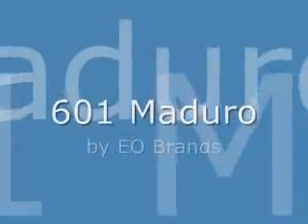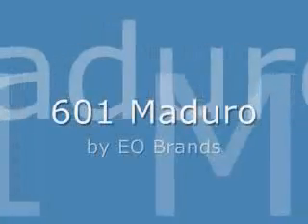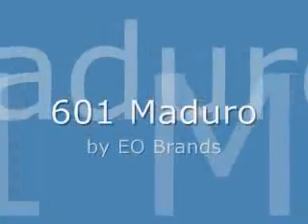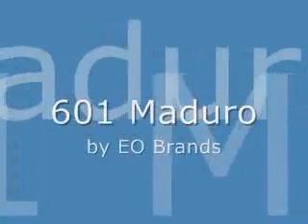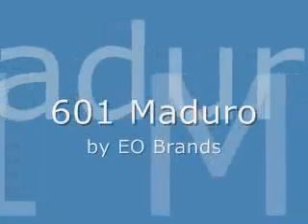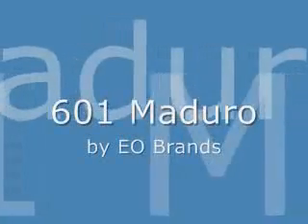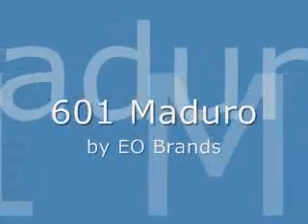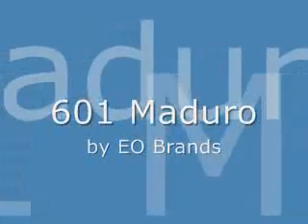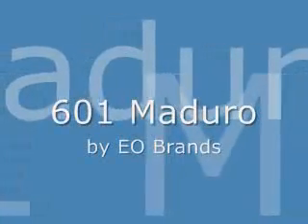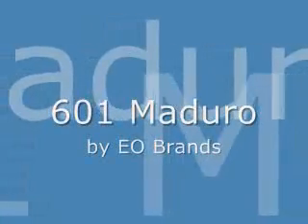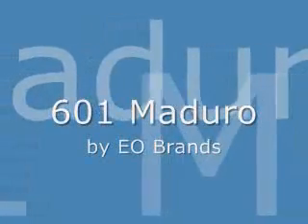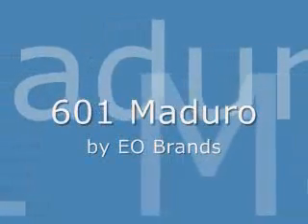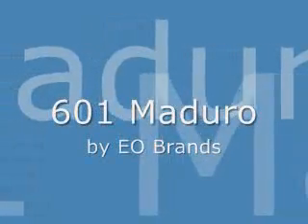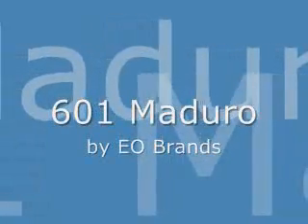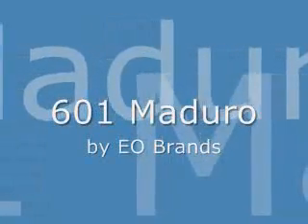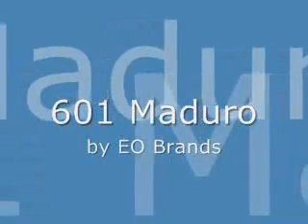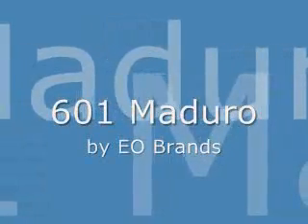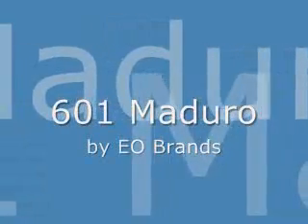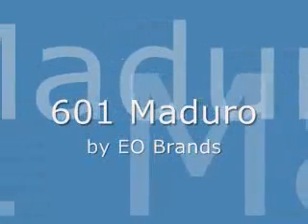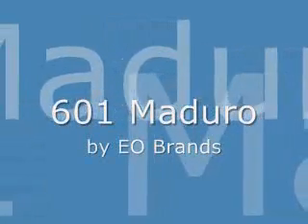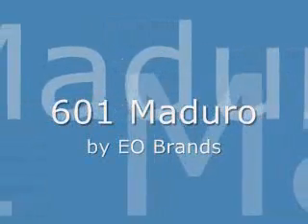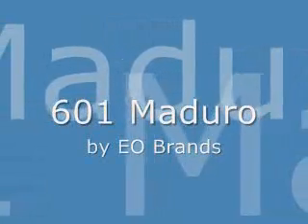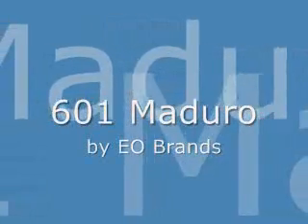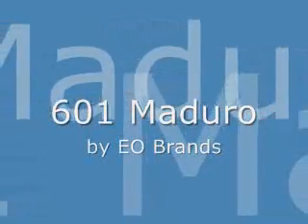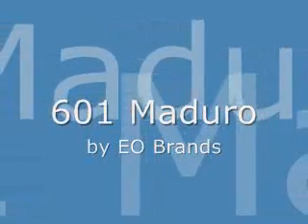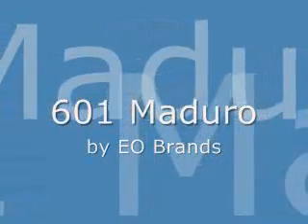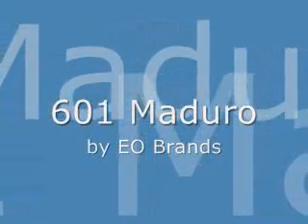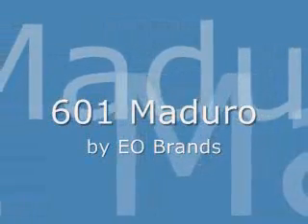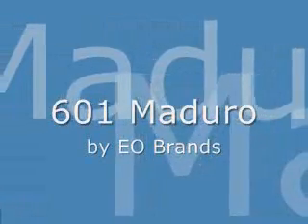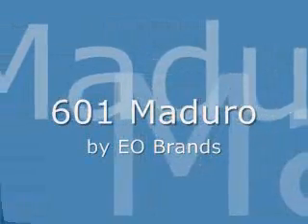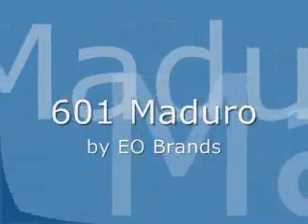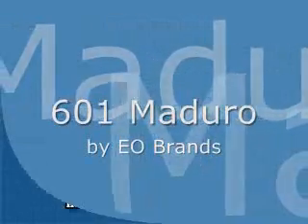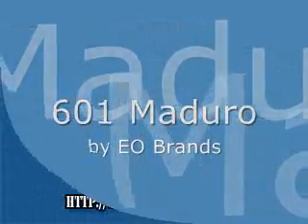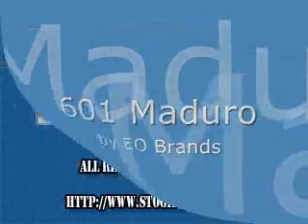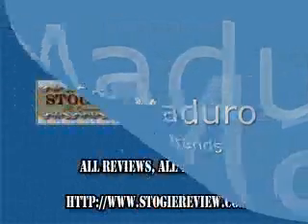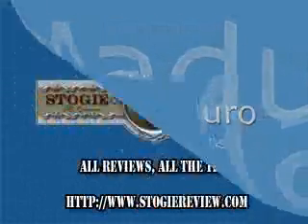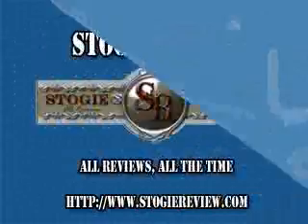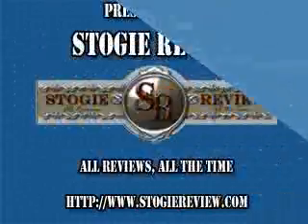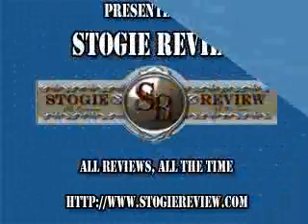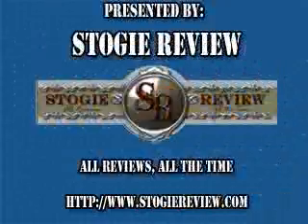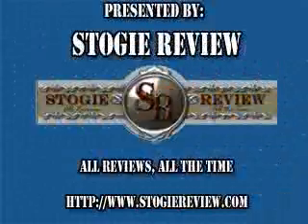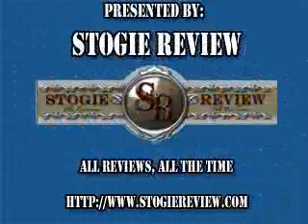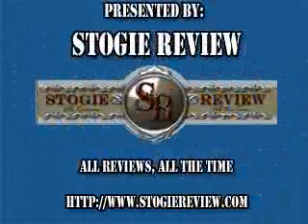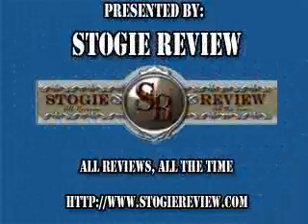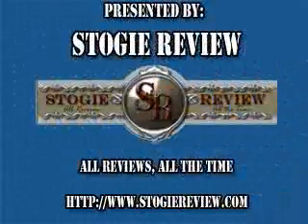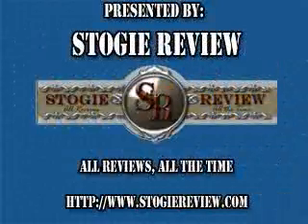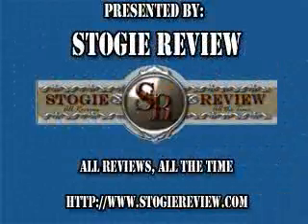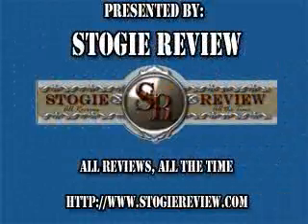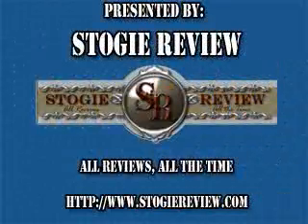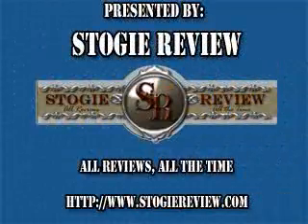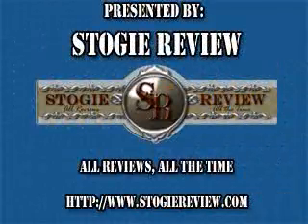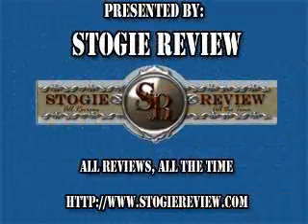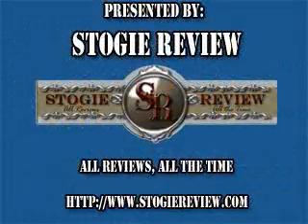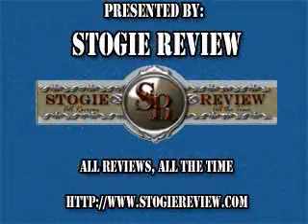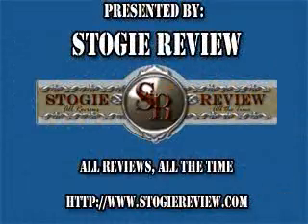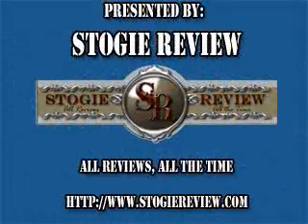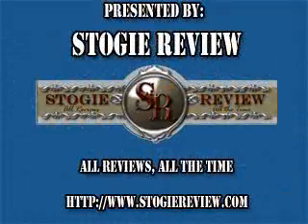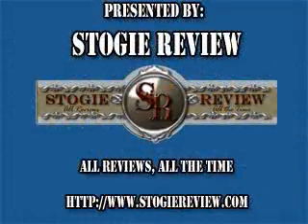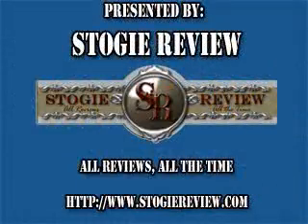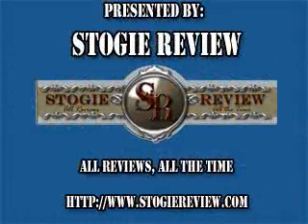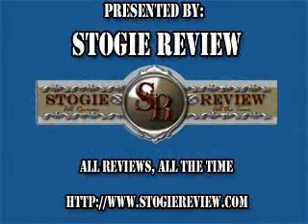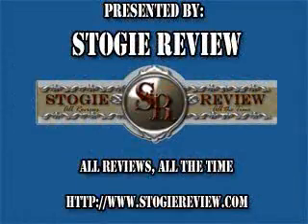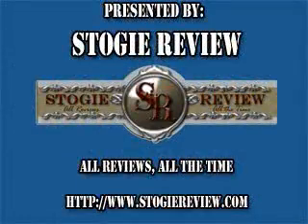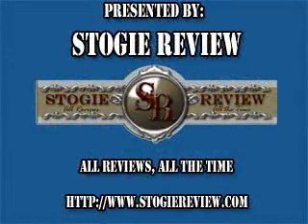Hey, this is Bob from Dog Watch Cigar Radio. And this is Dale, and you're watching a video review on StogieReview.com.